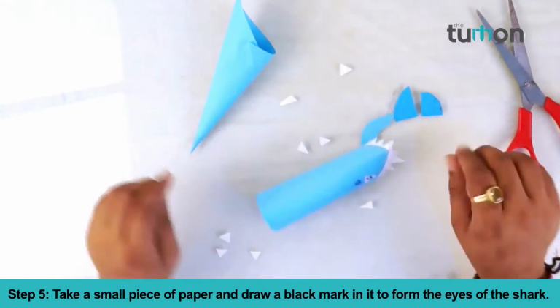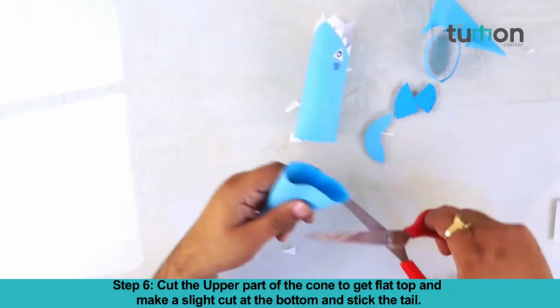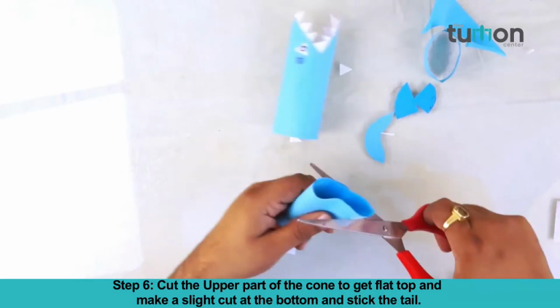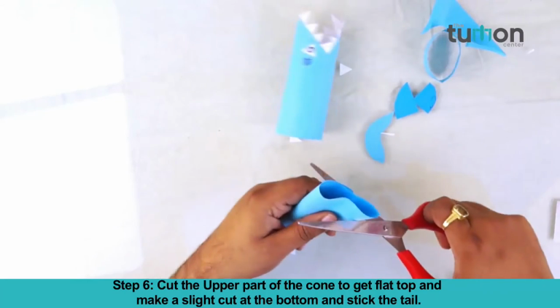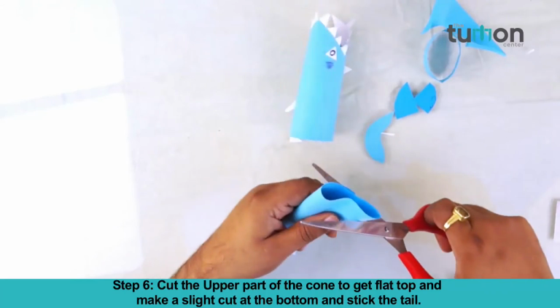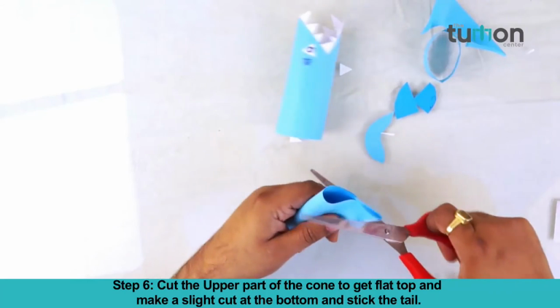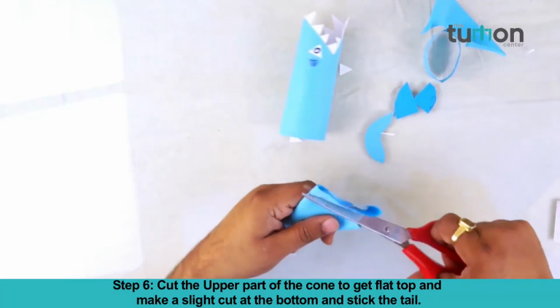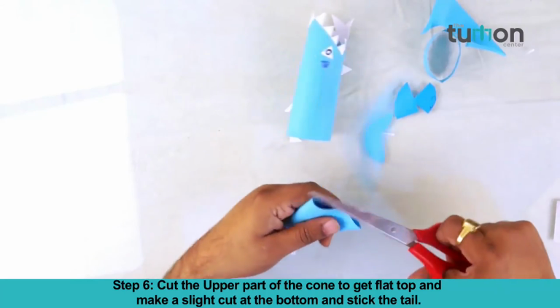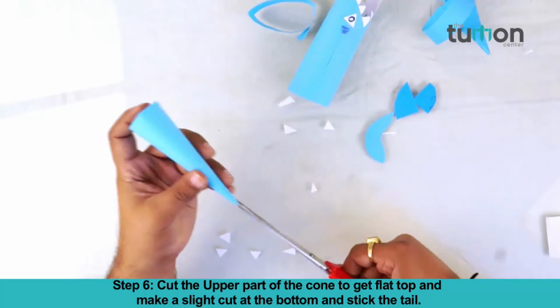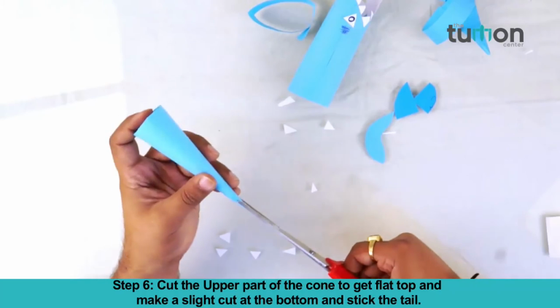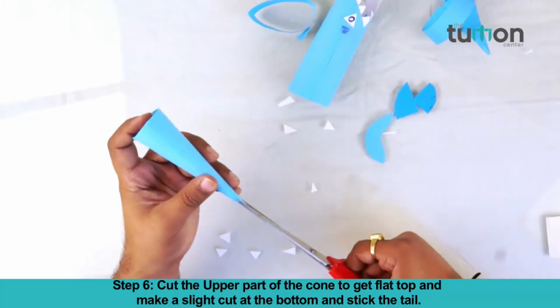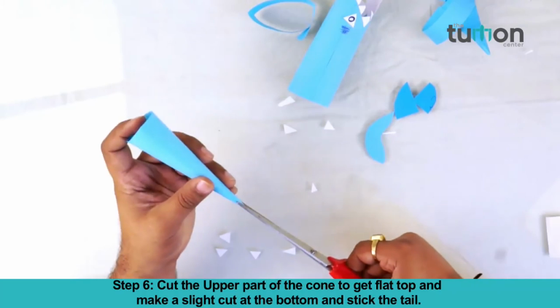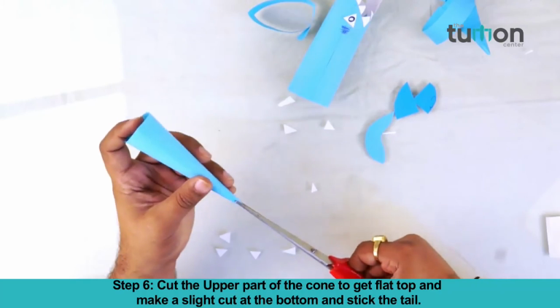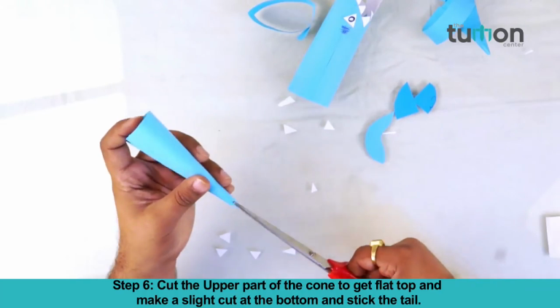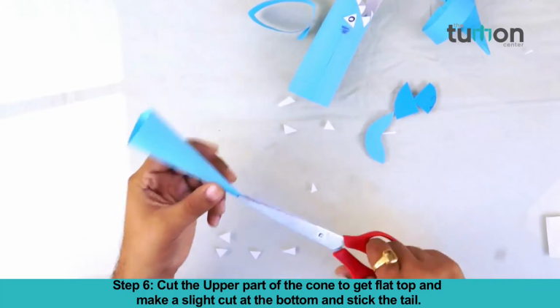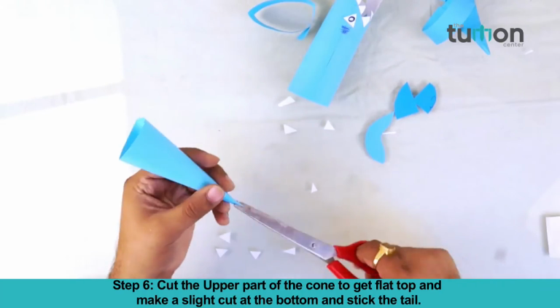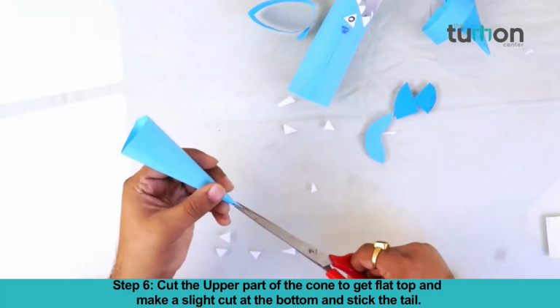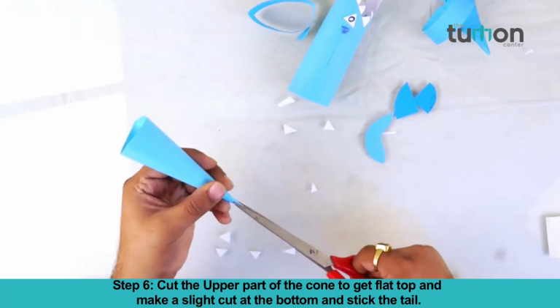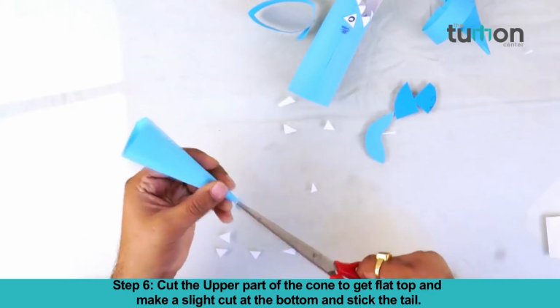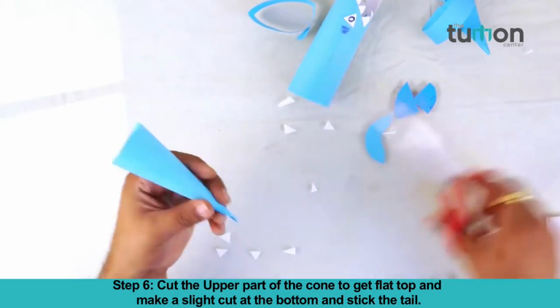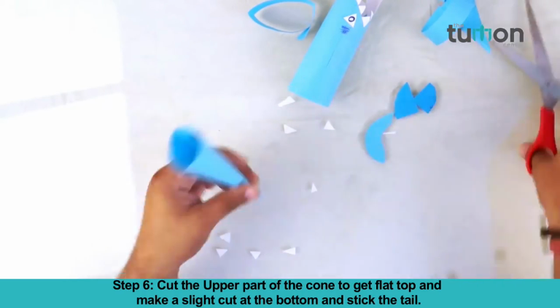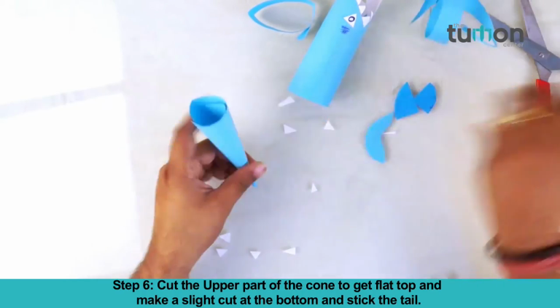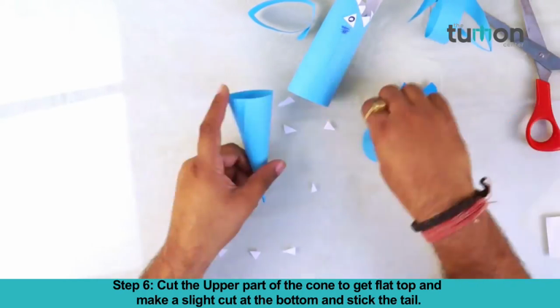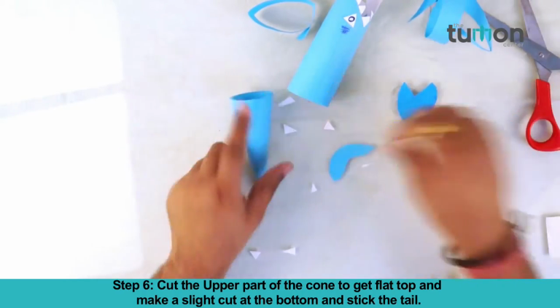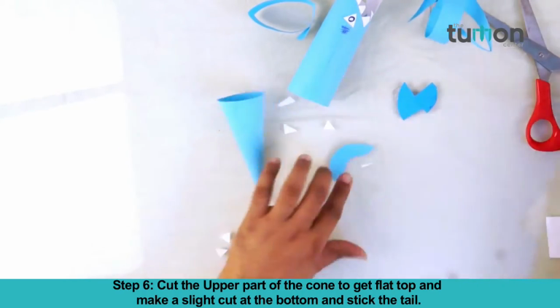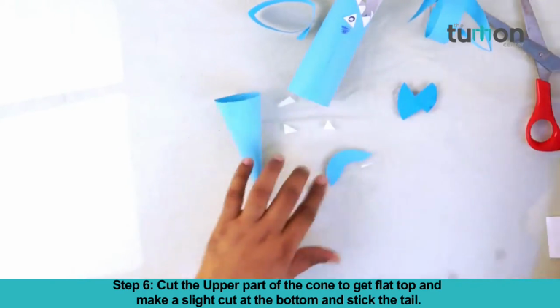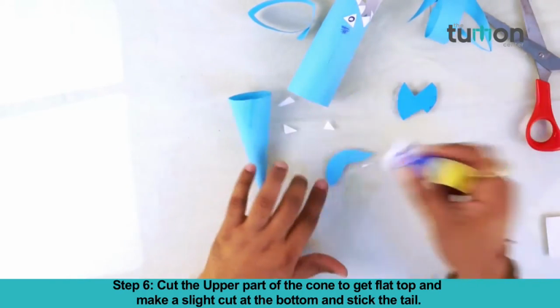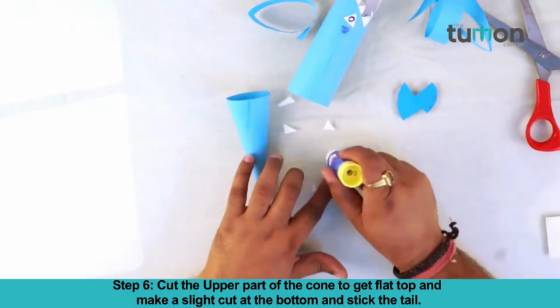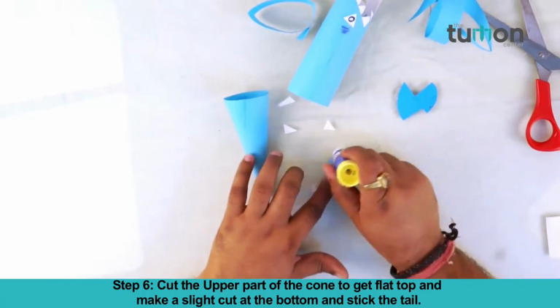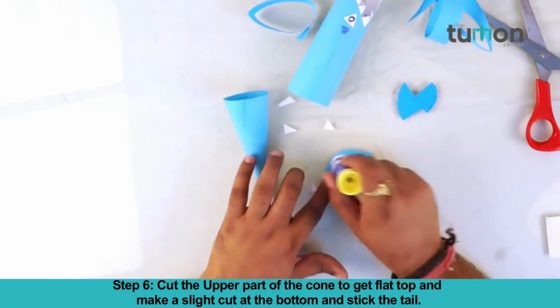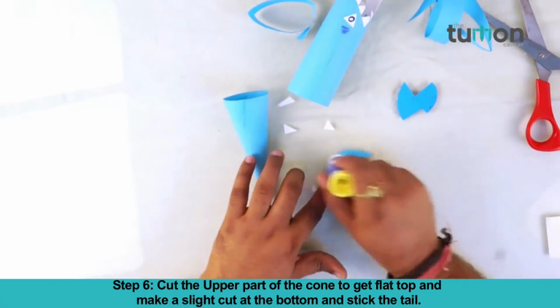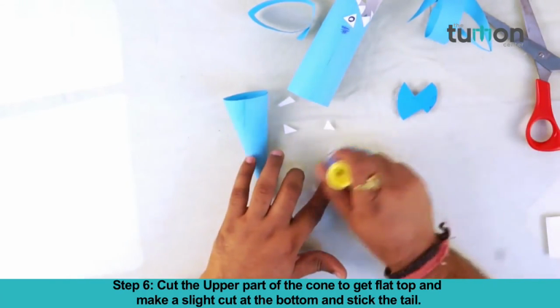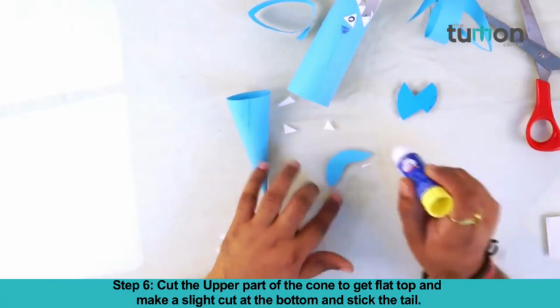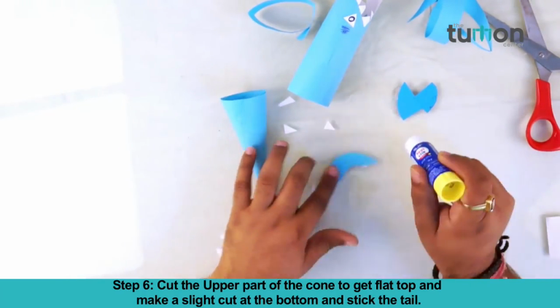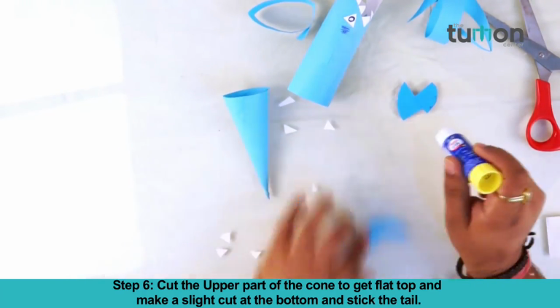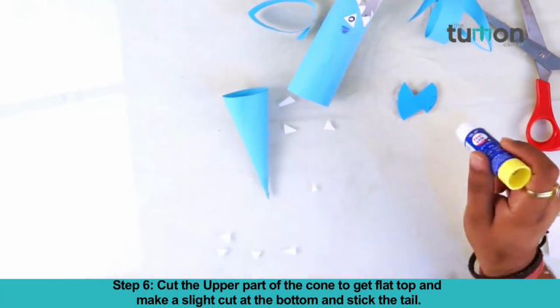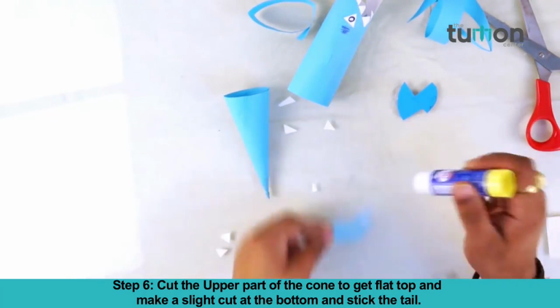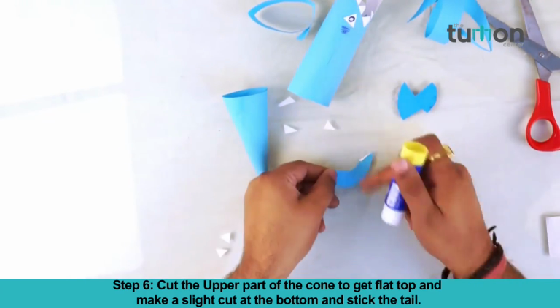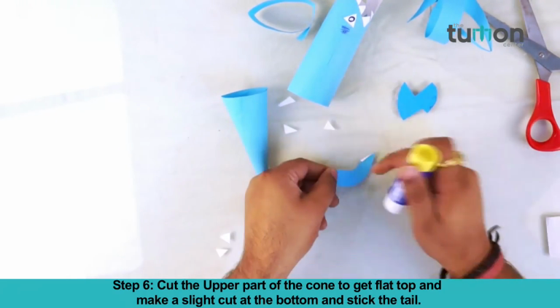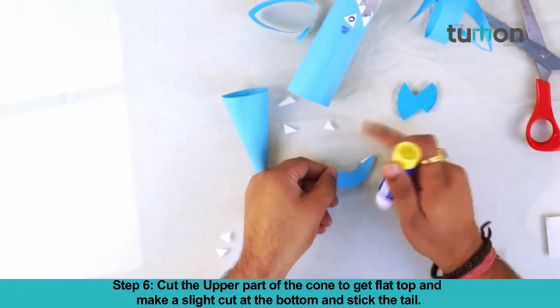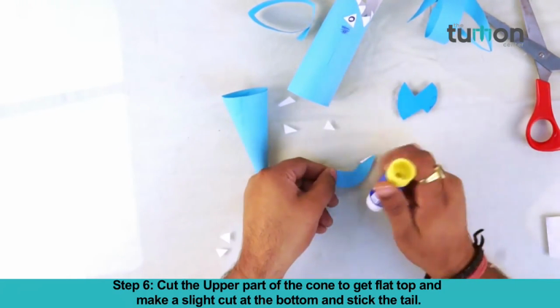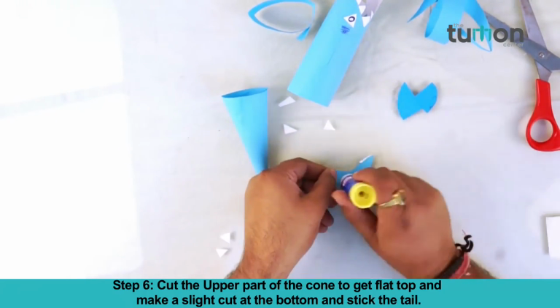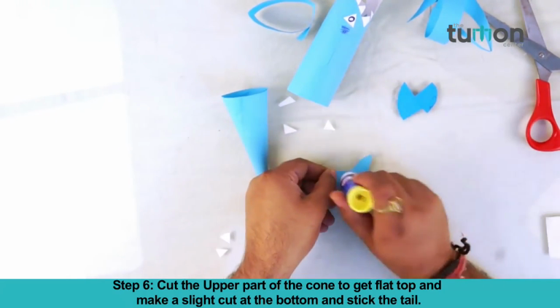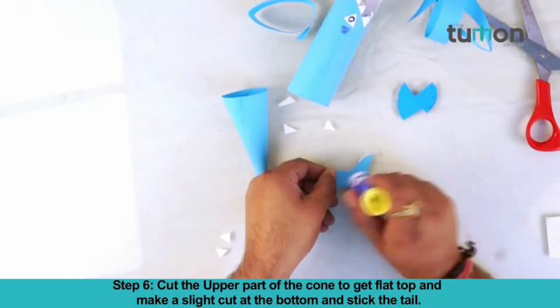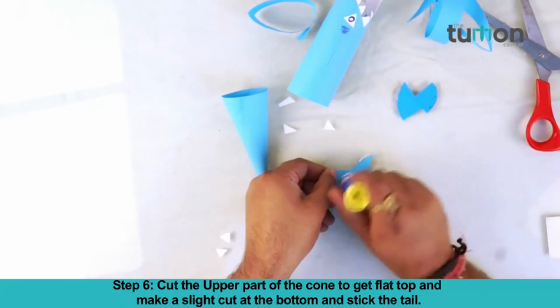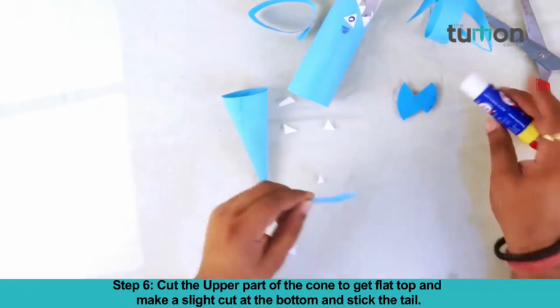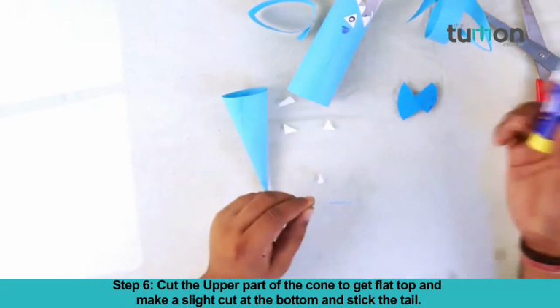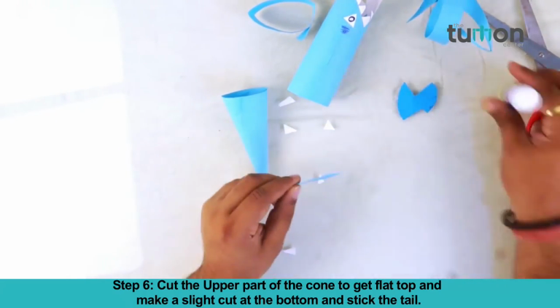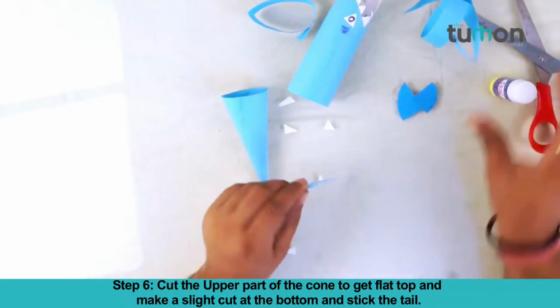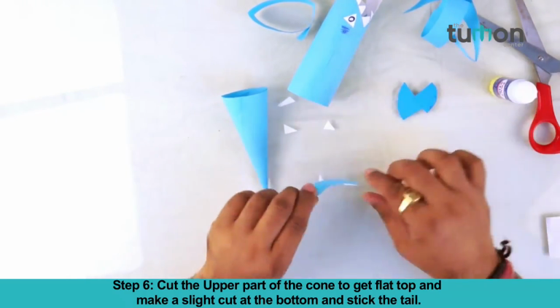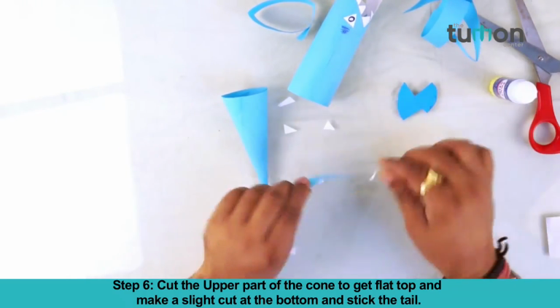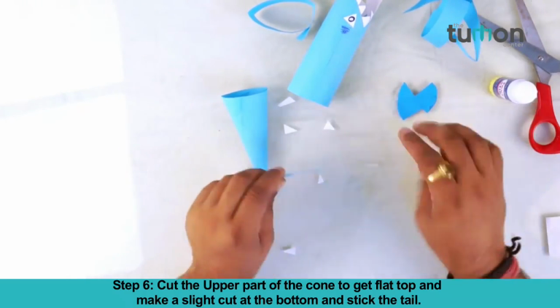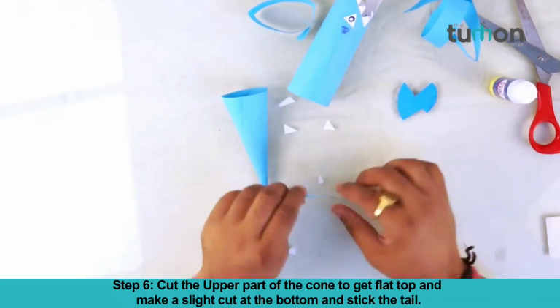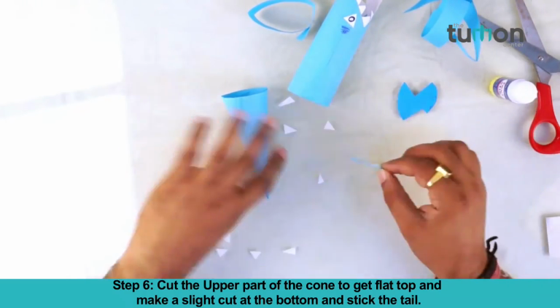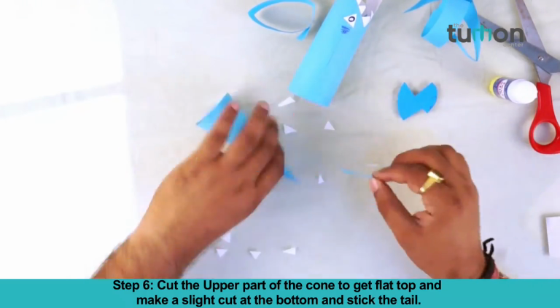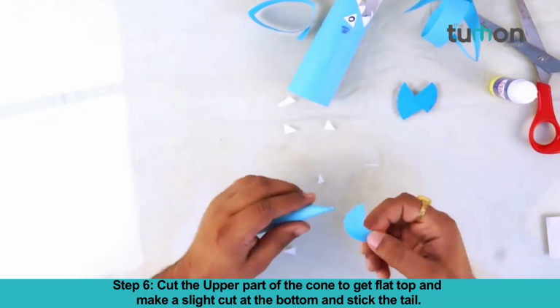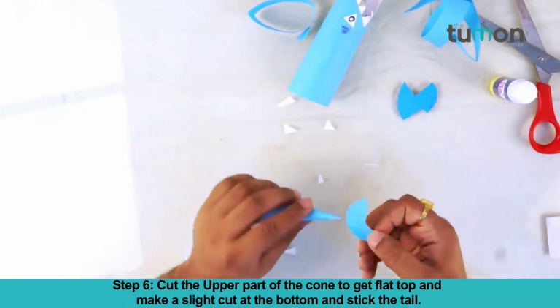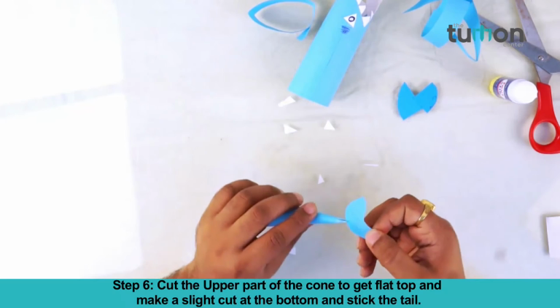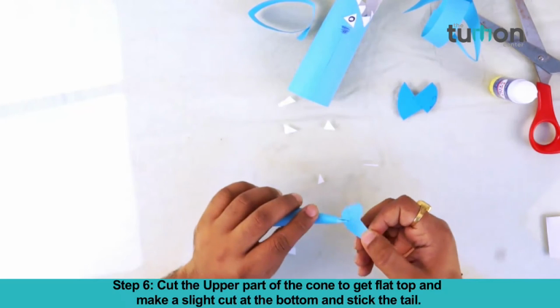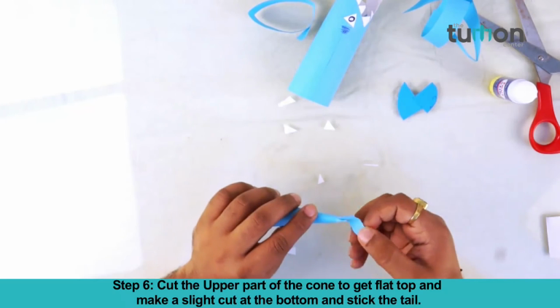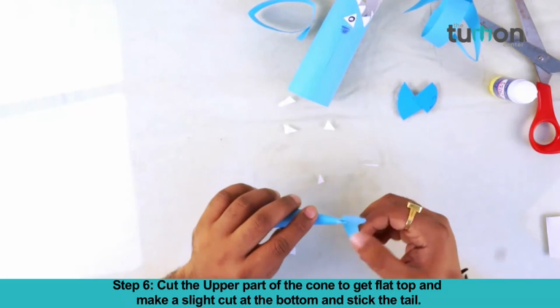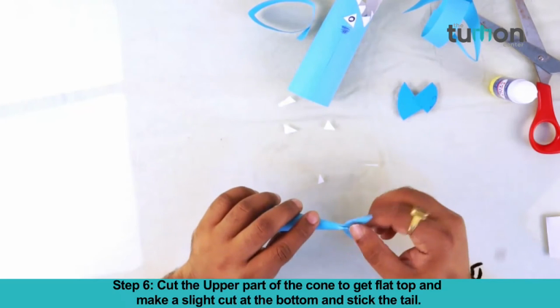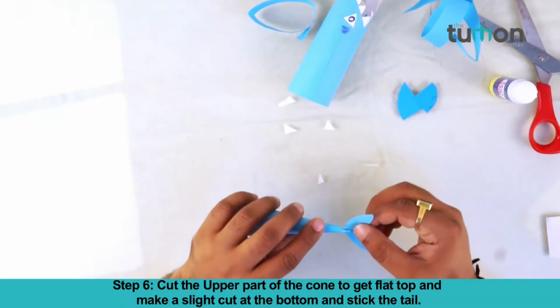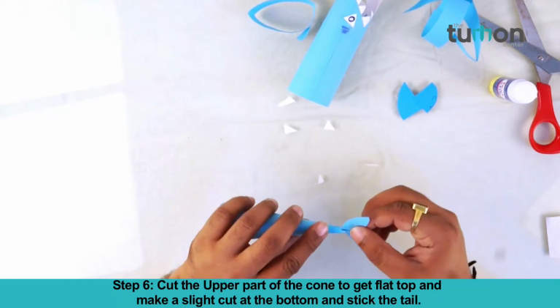Cut the upper part of the cone to get a flat top, and make a slight cut at the bottom and stick the tail.